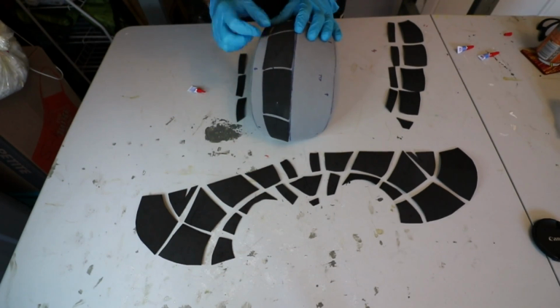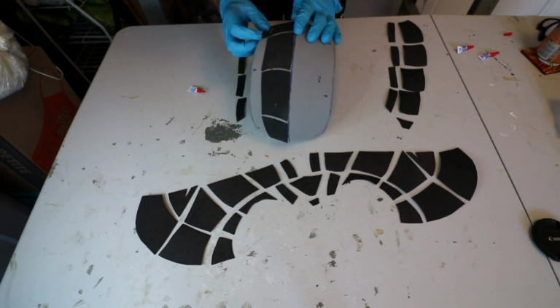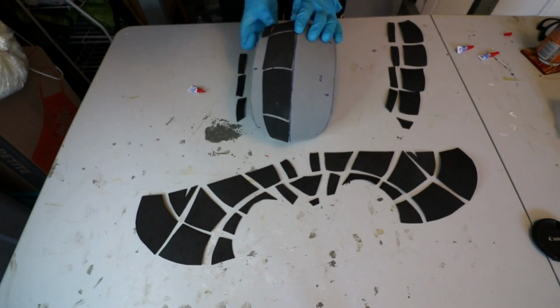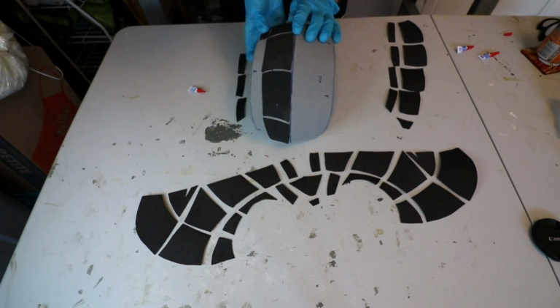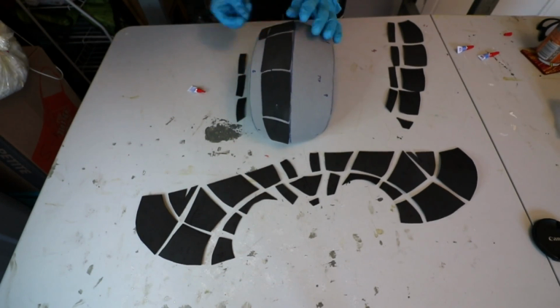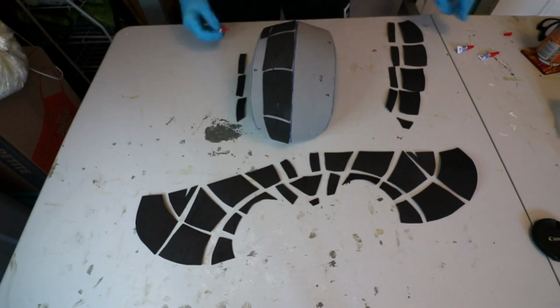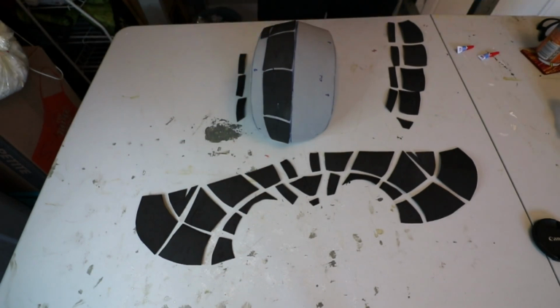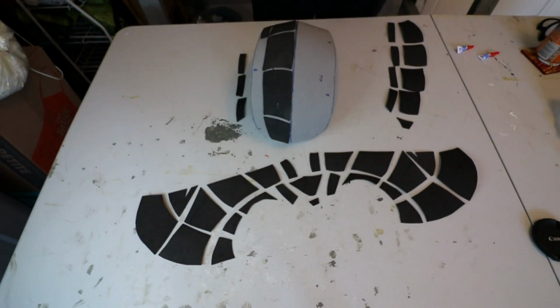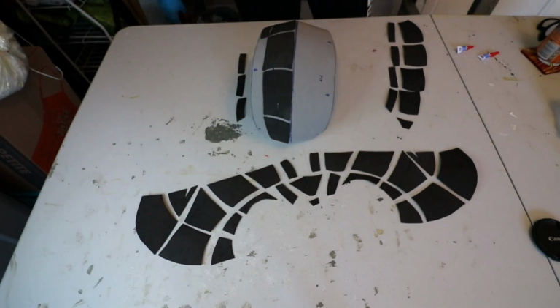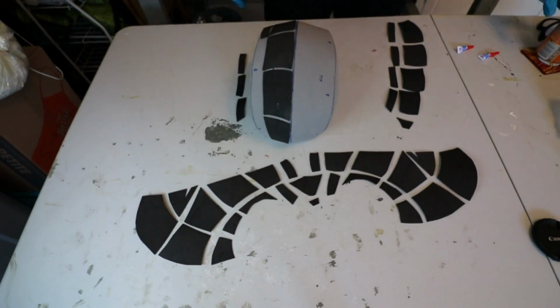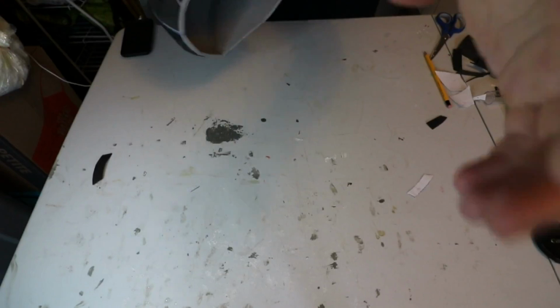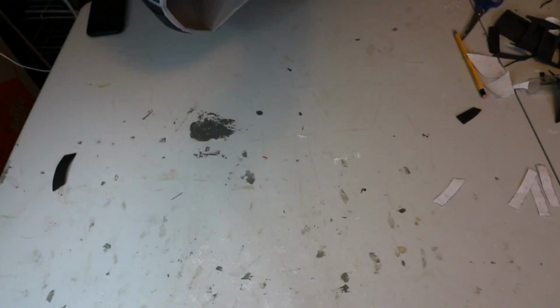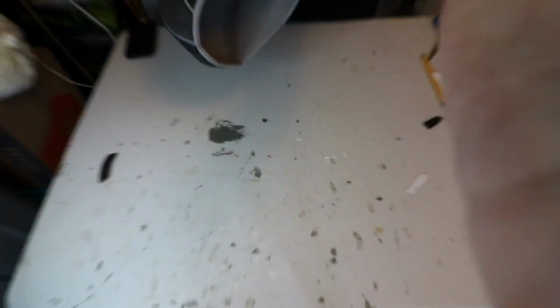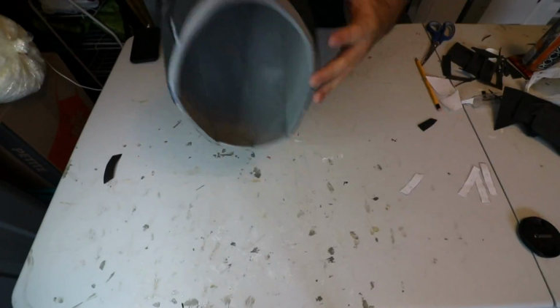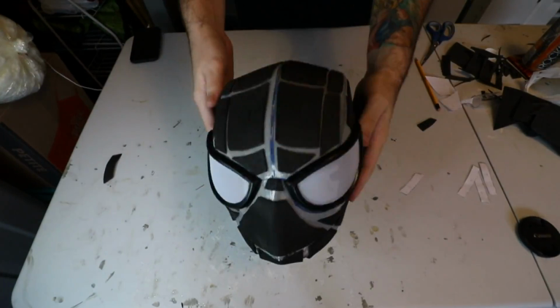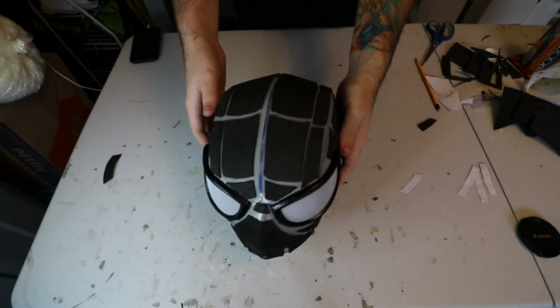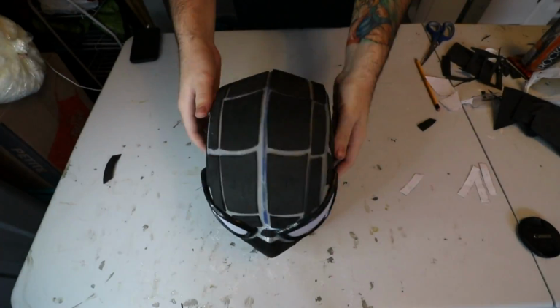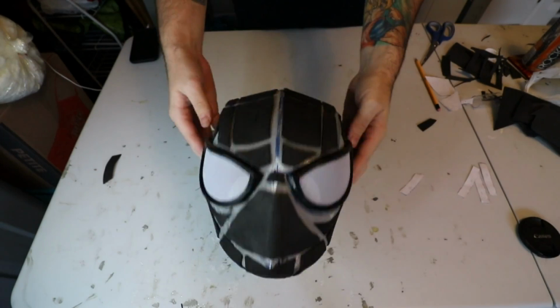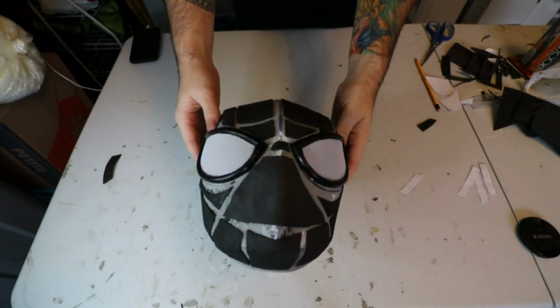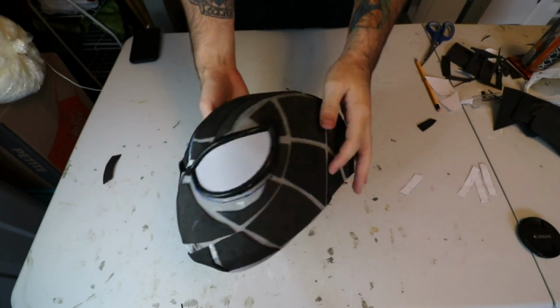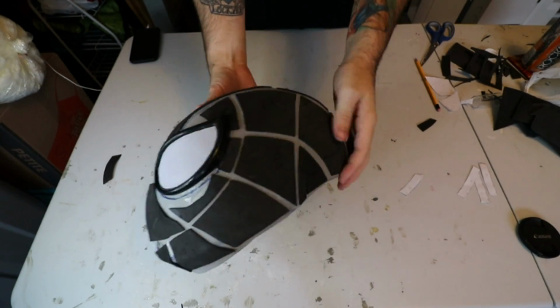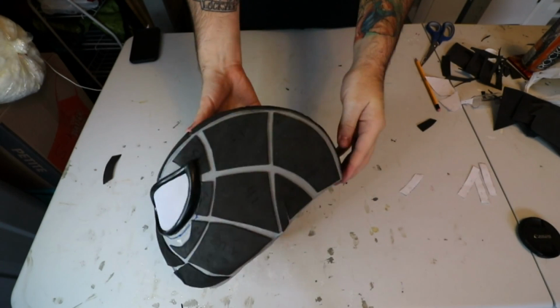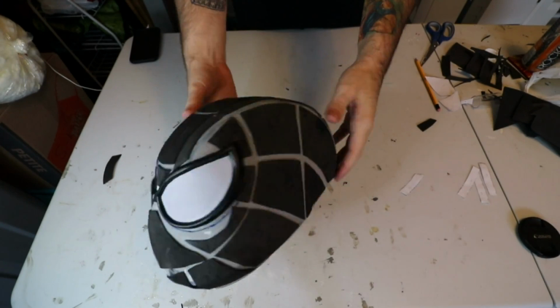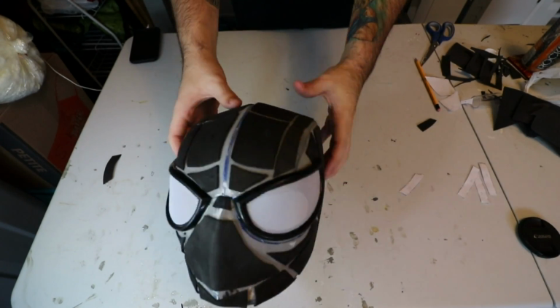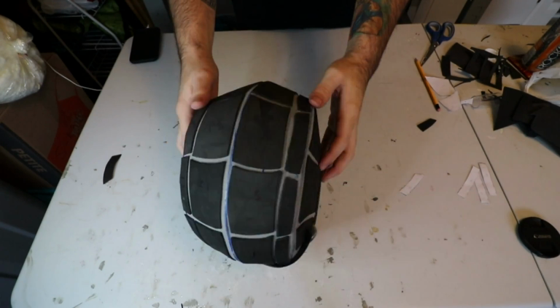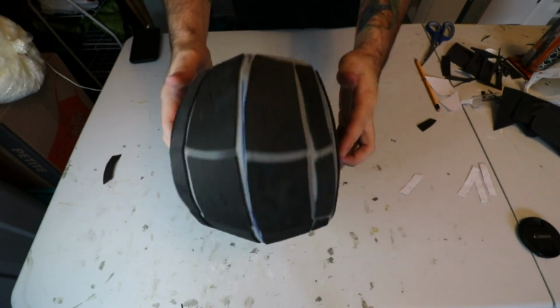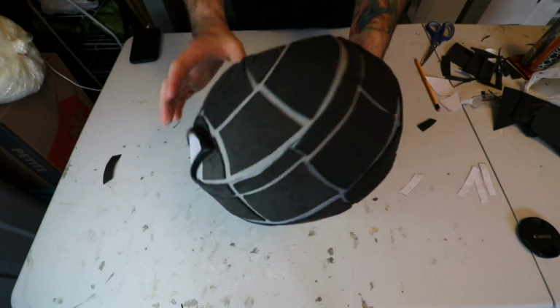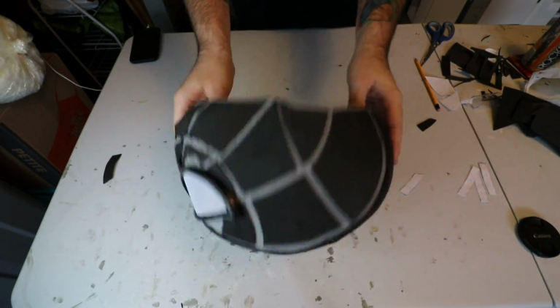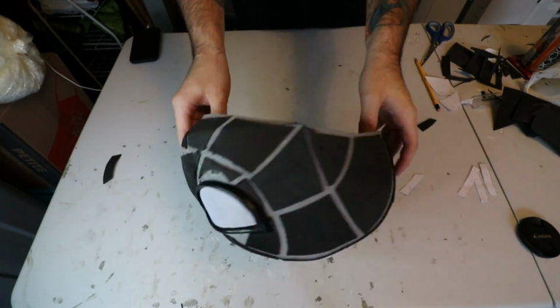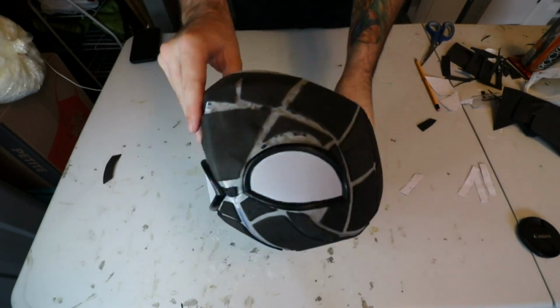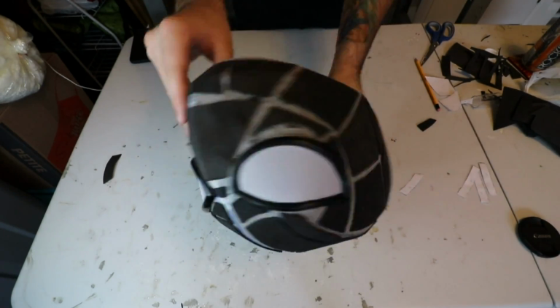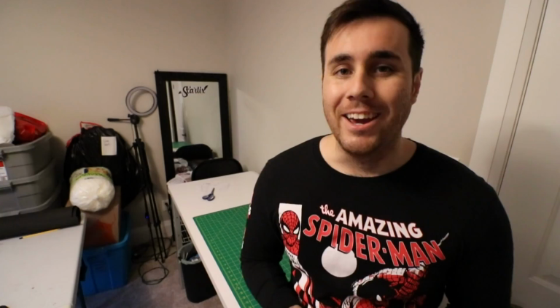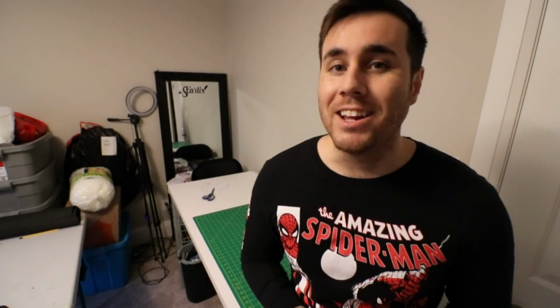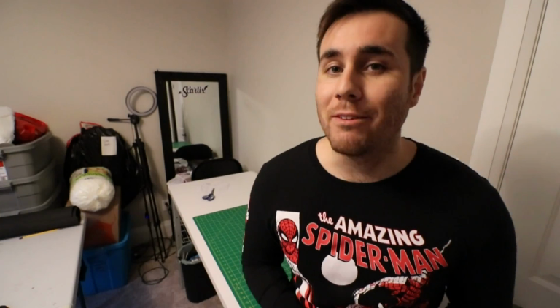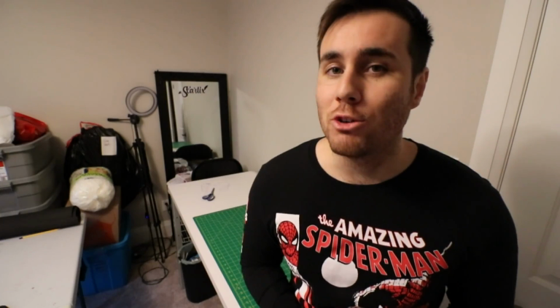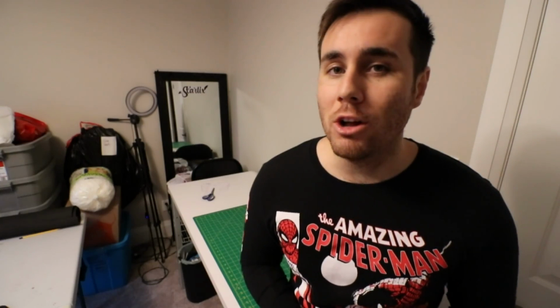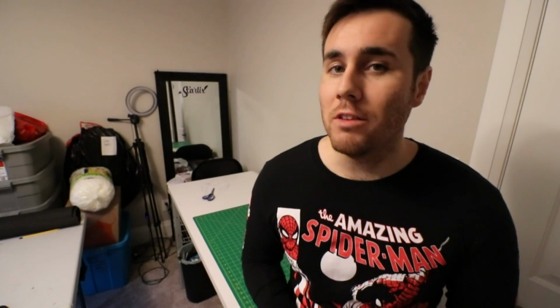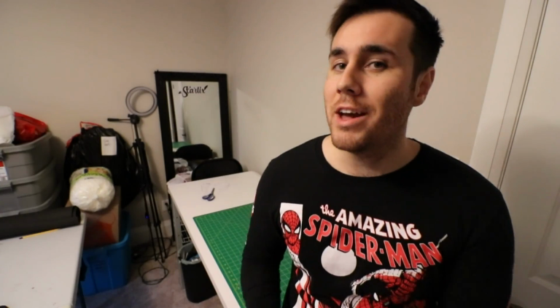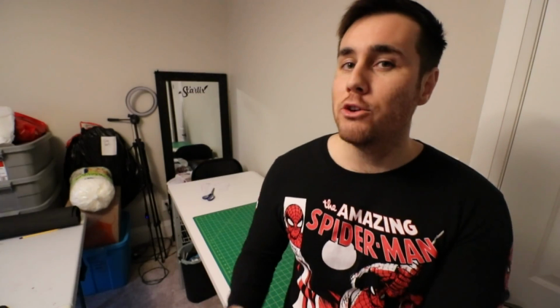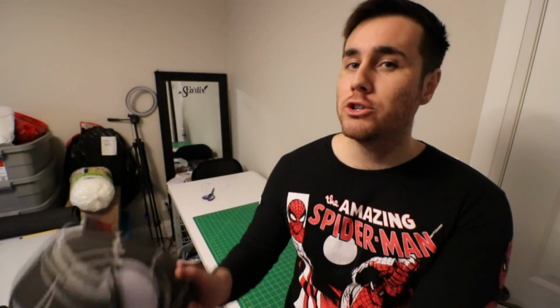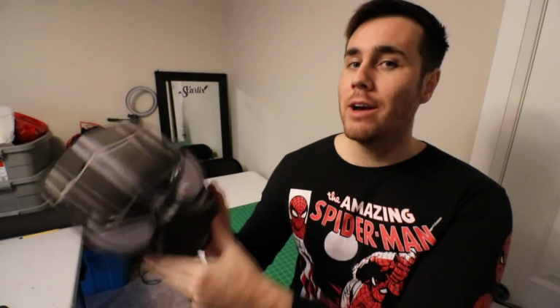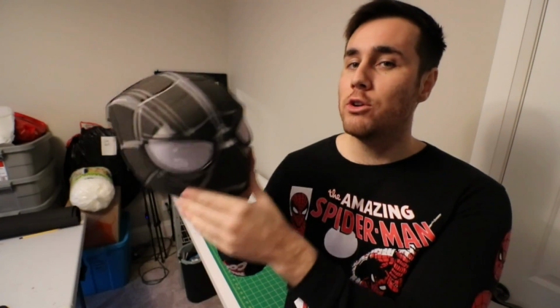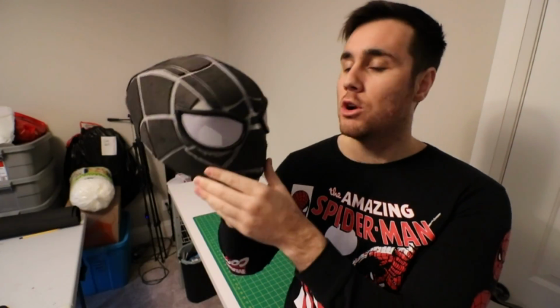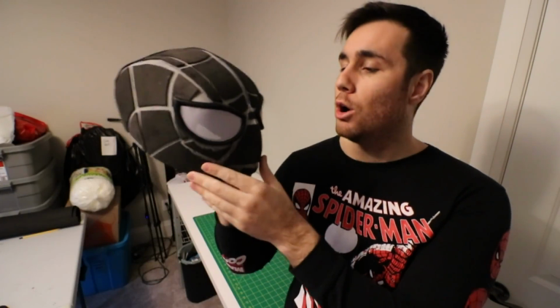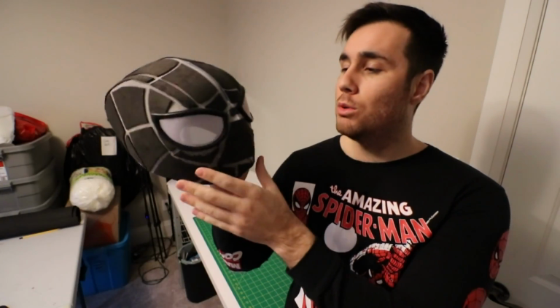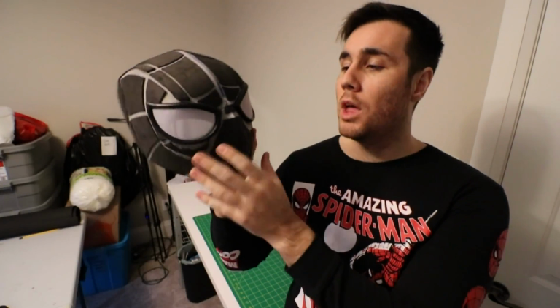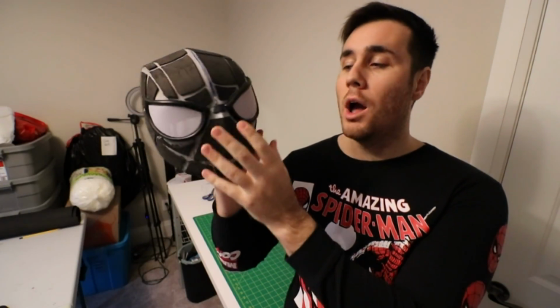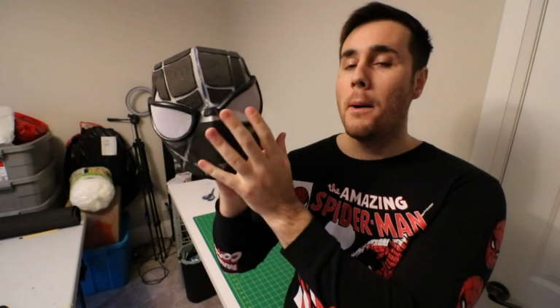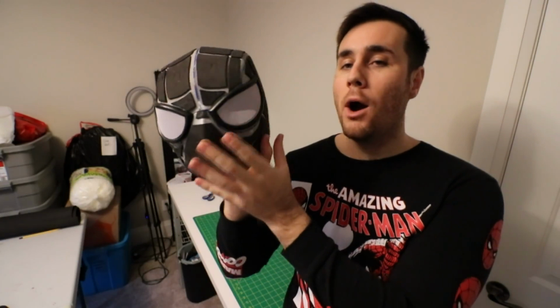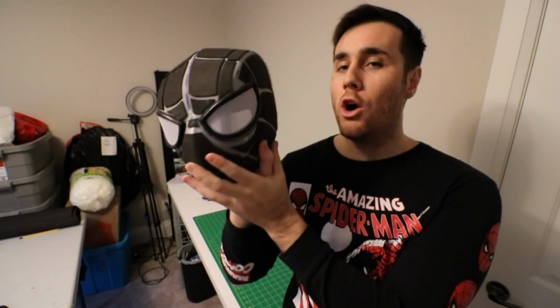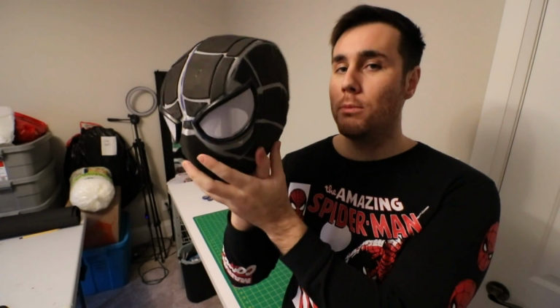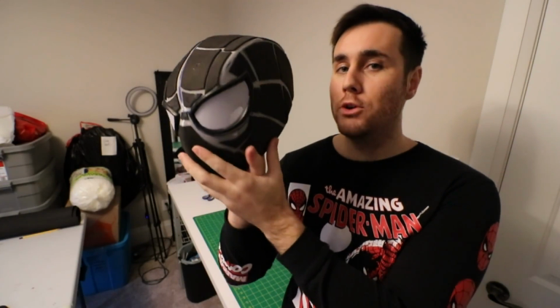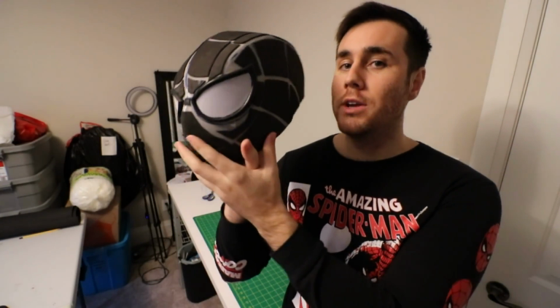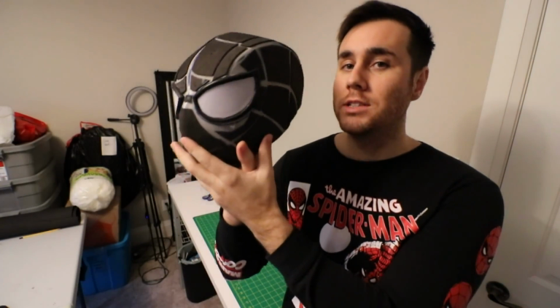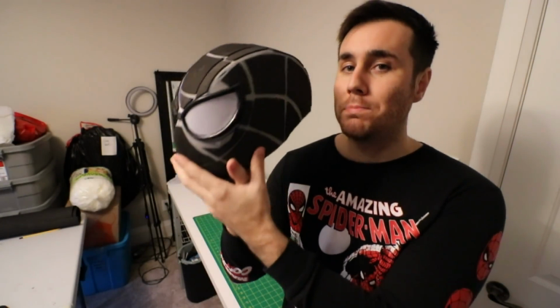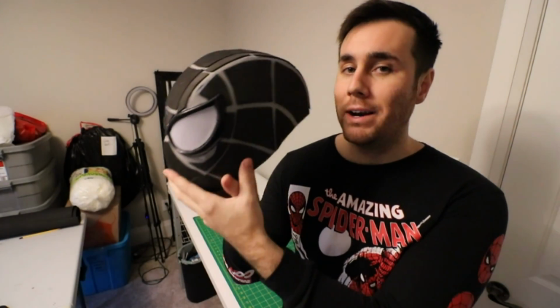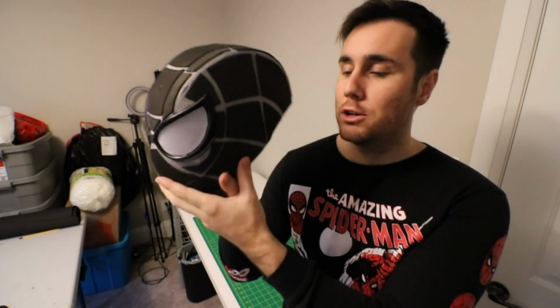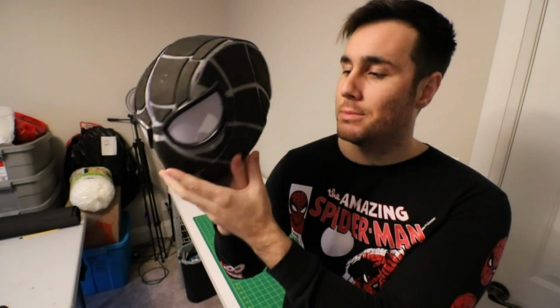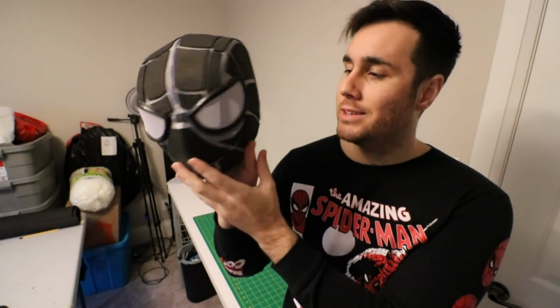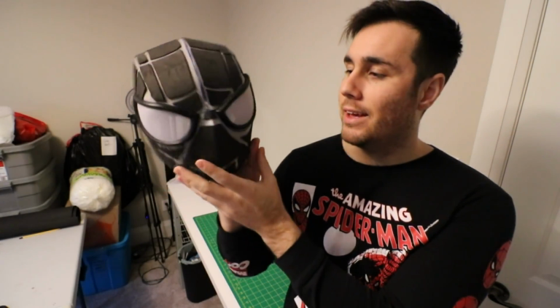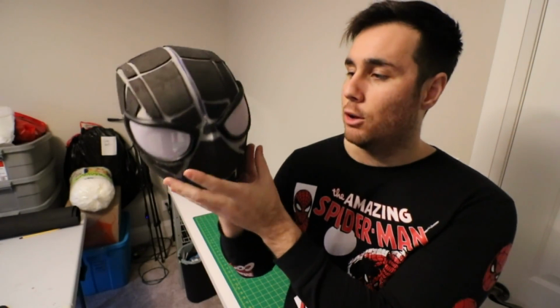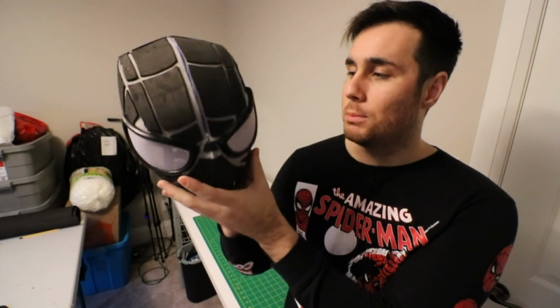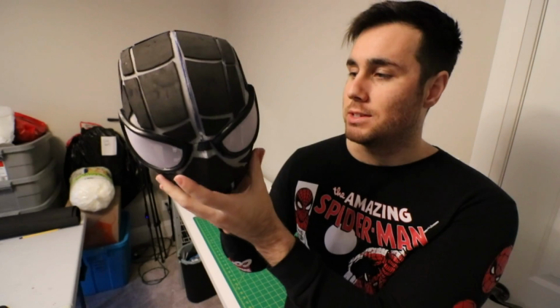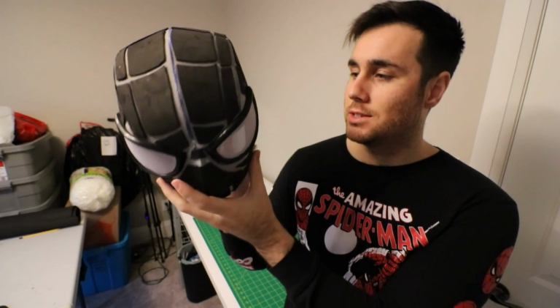And this will be your final product. After all of that, you should have your own armored Spider-Man helmet.